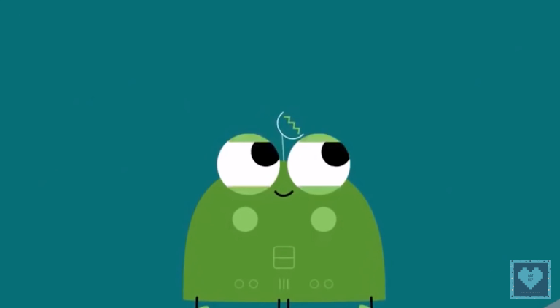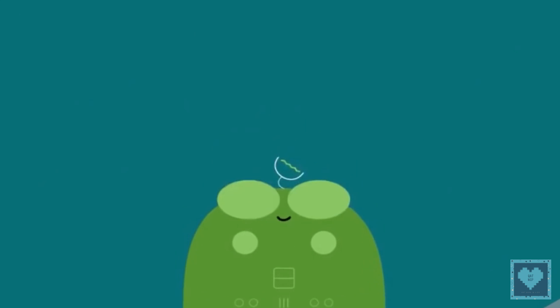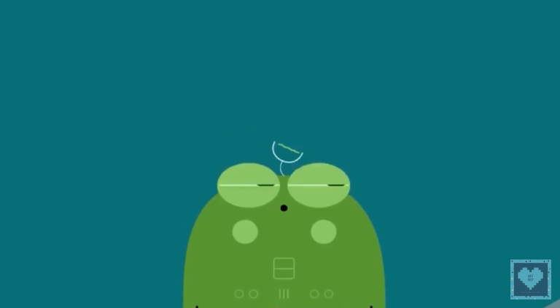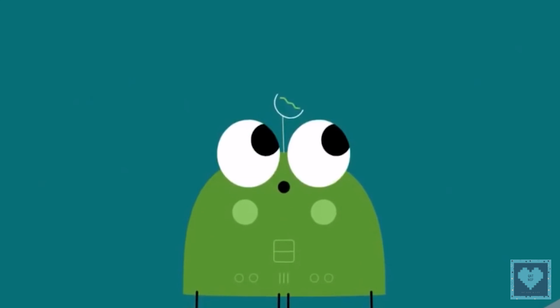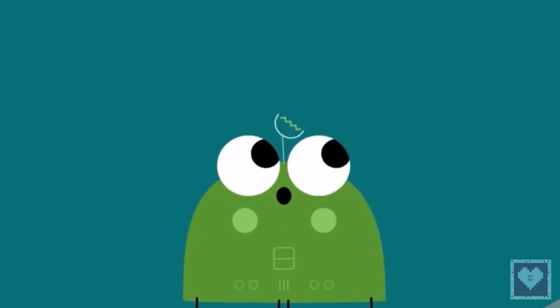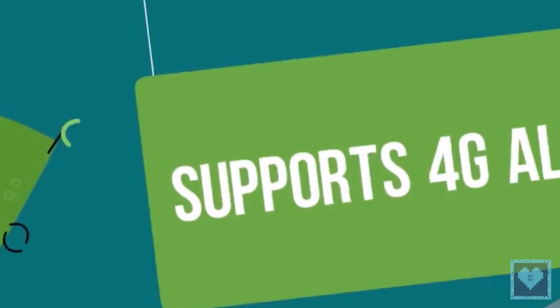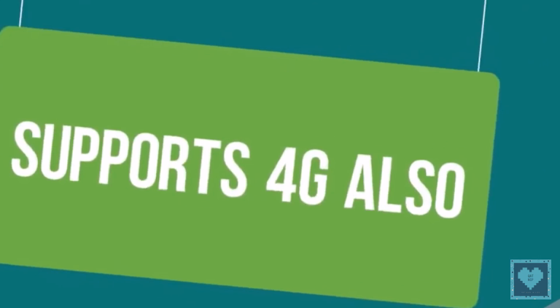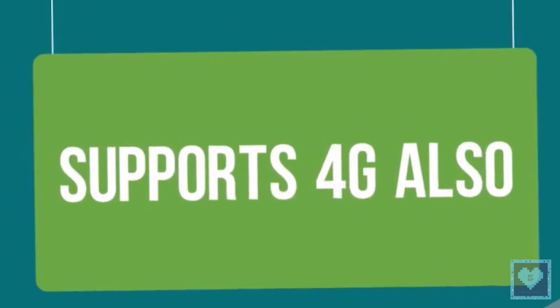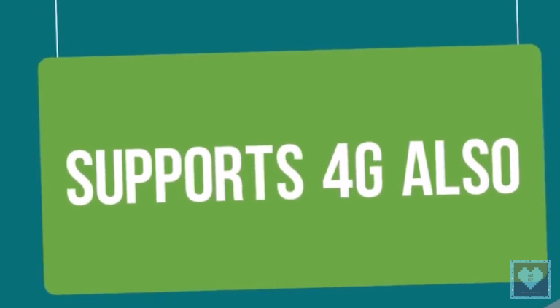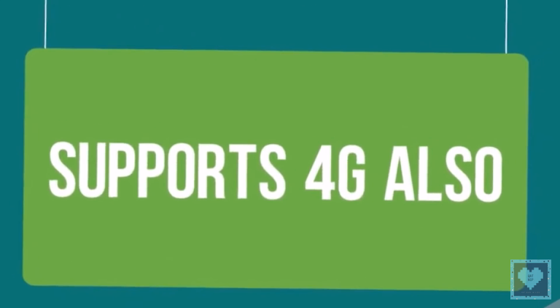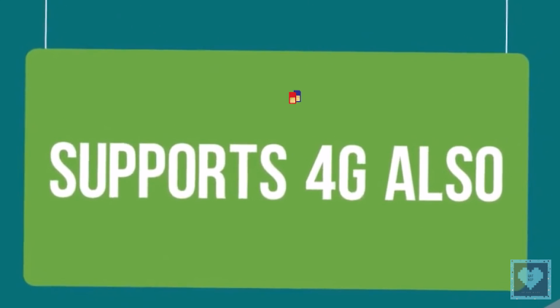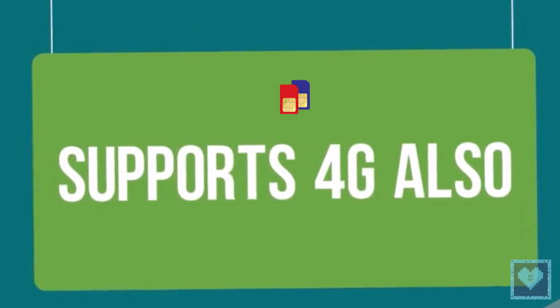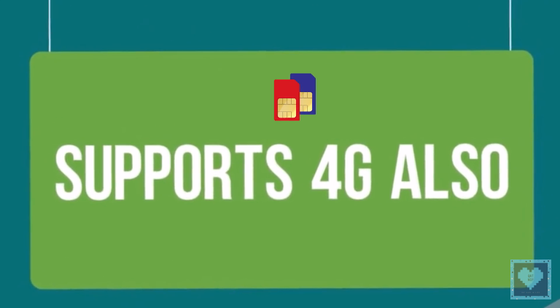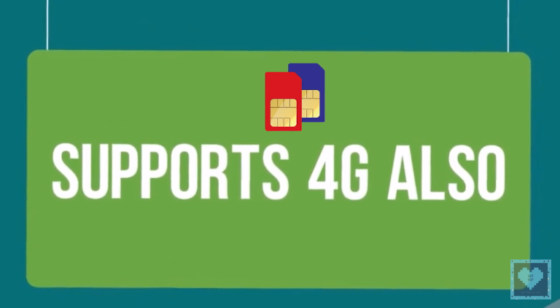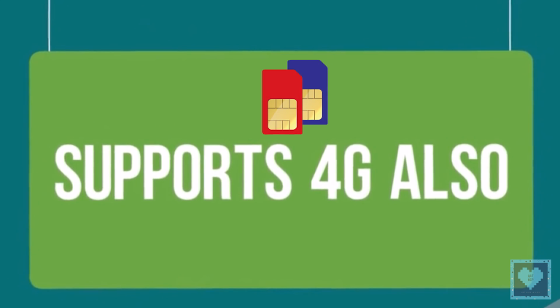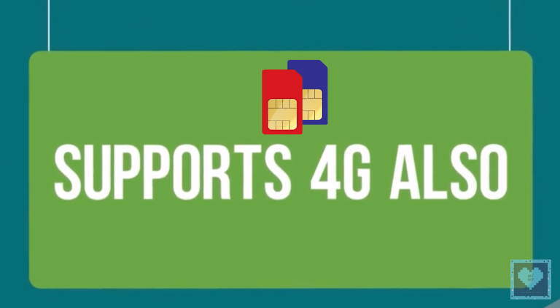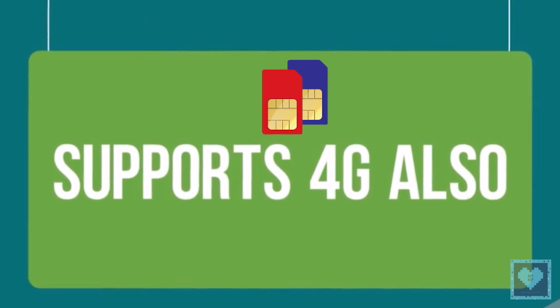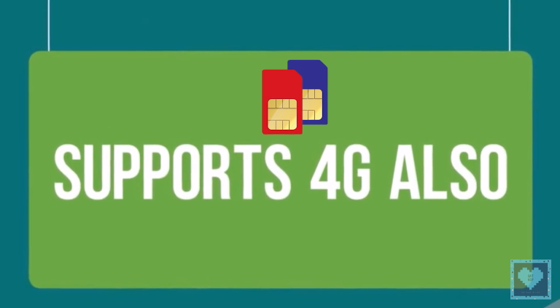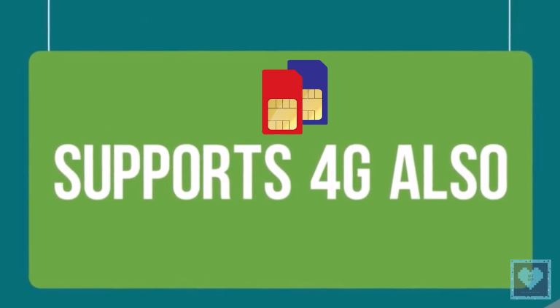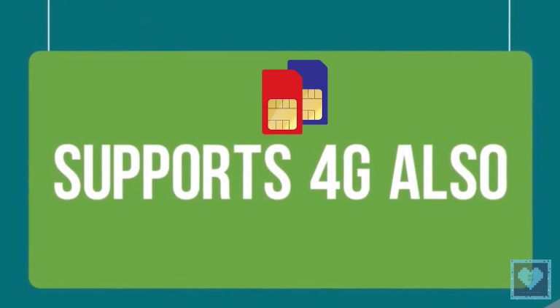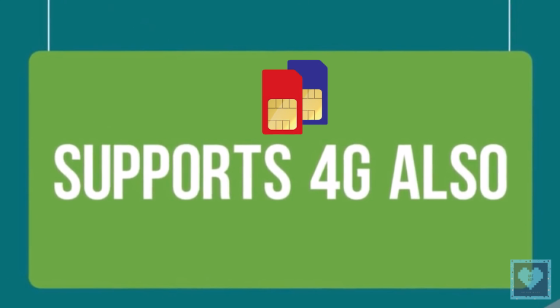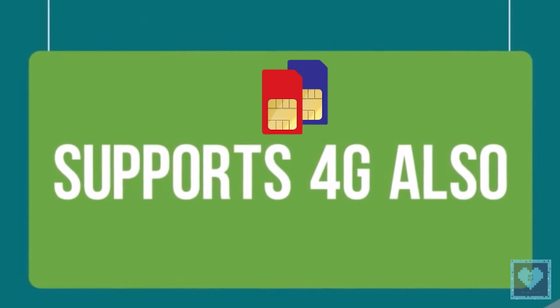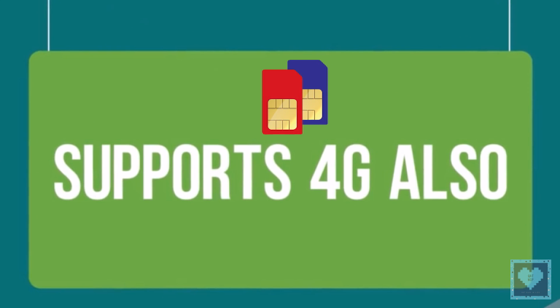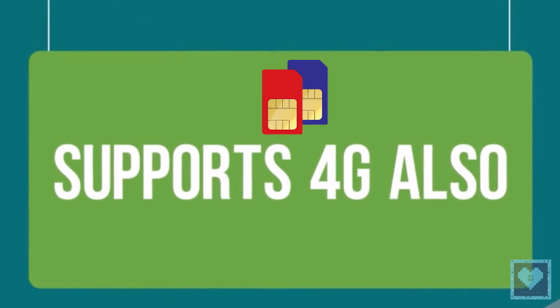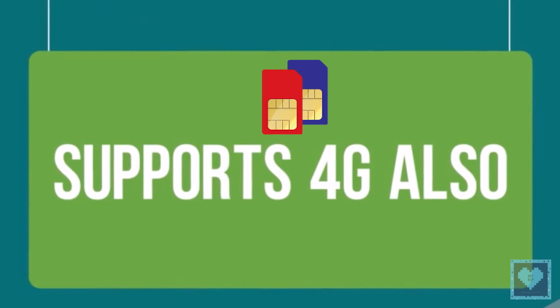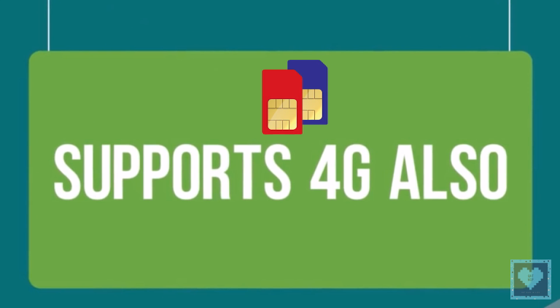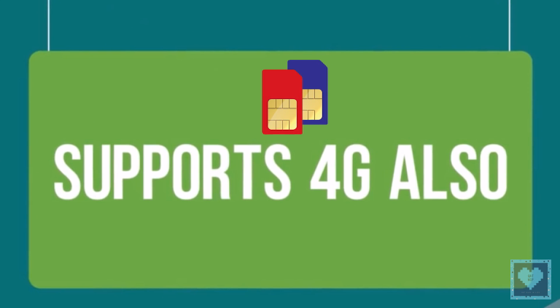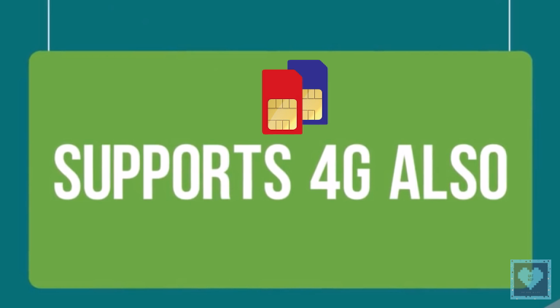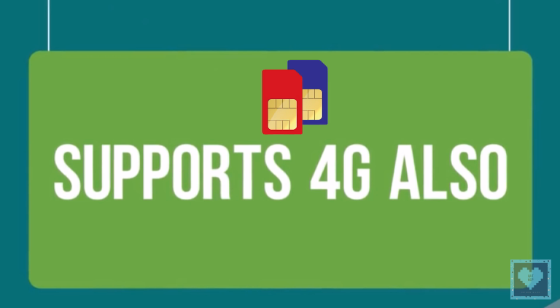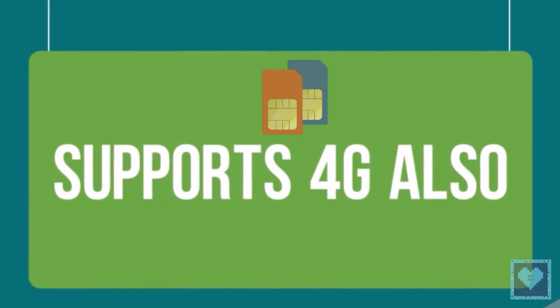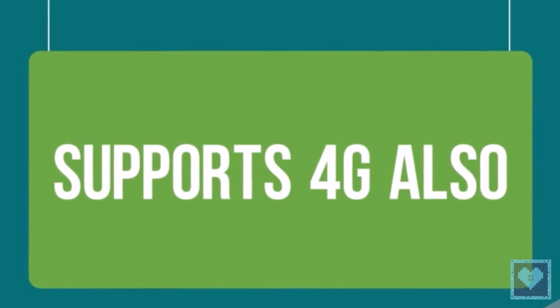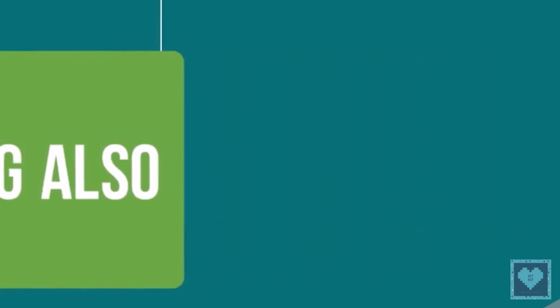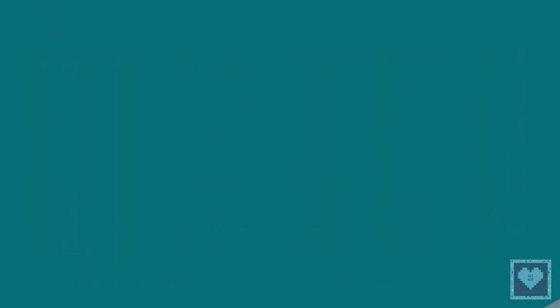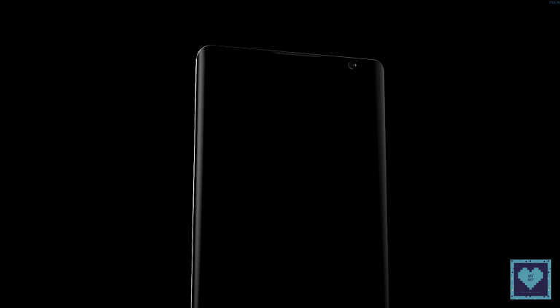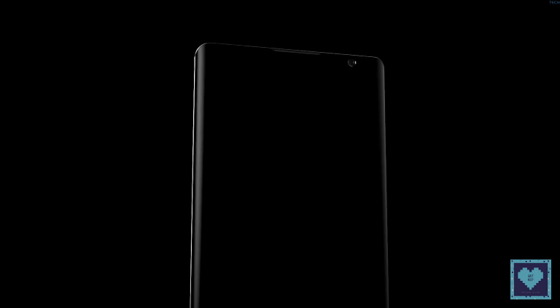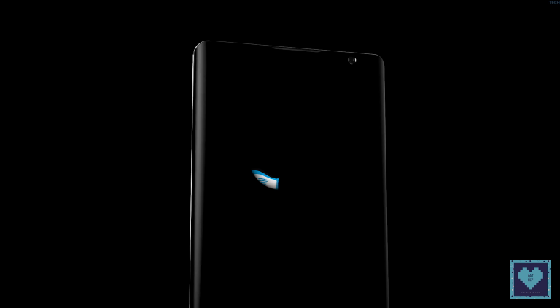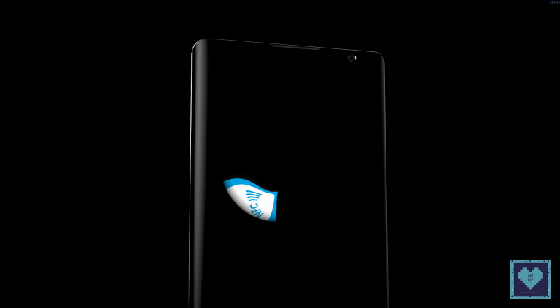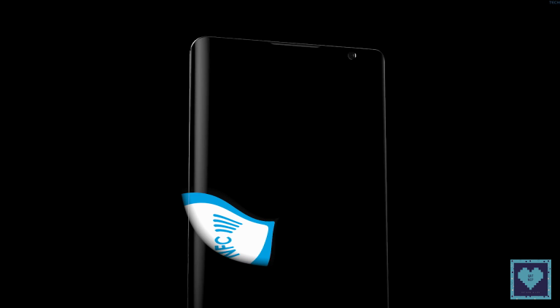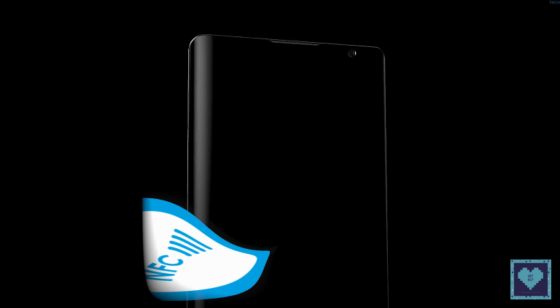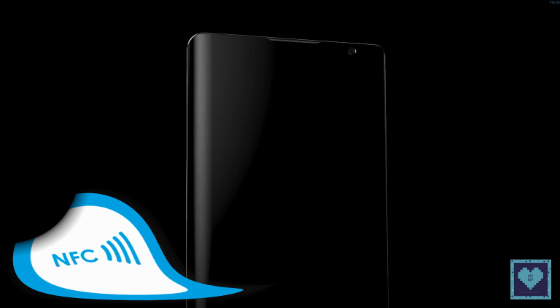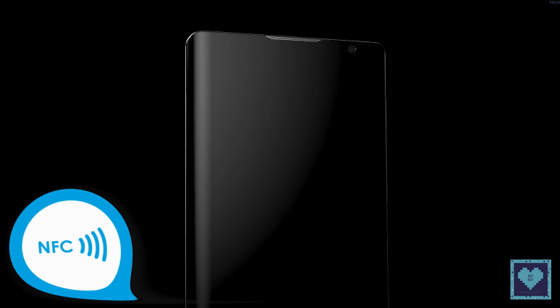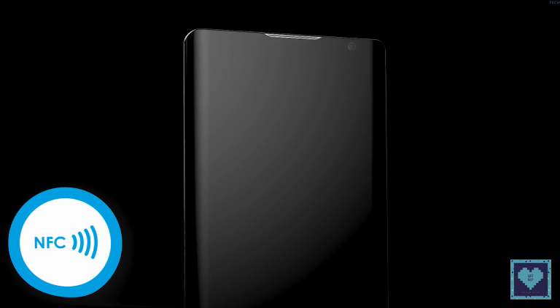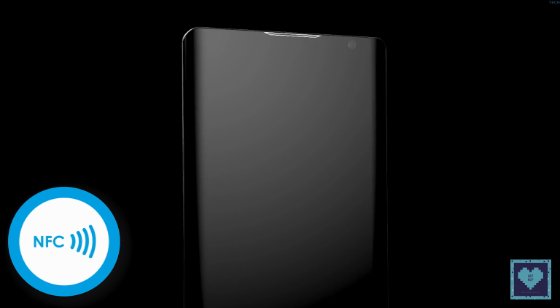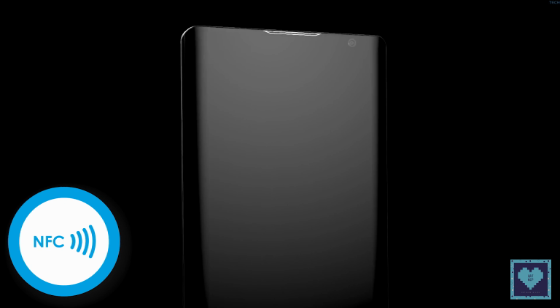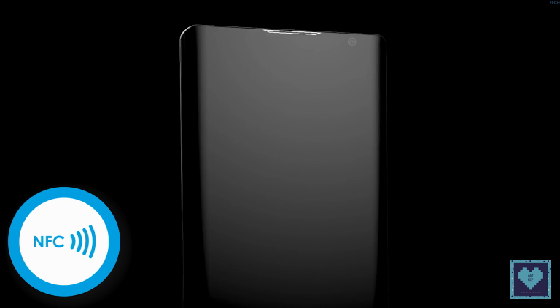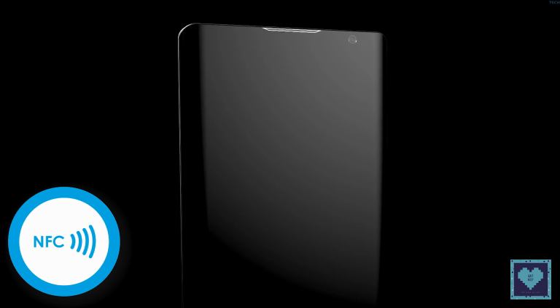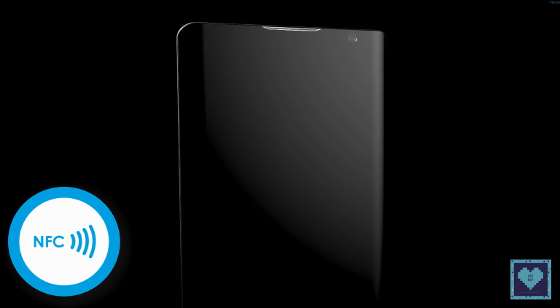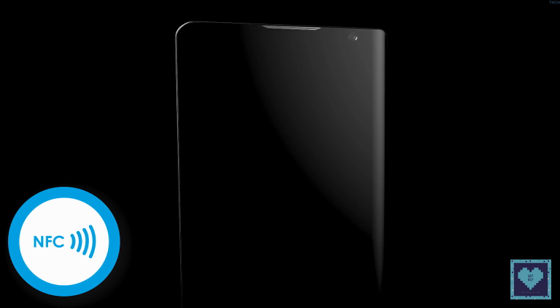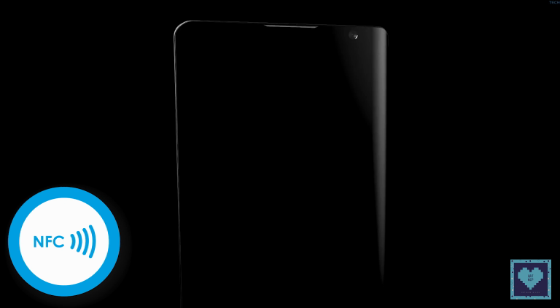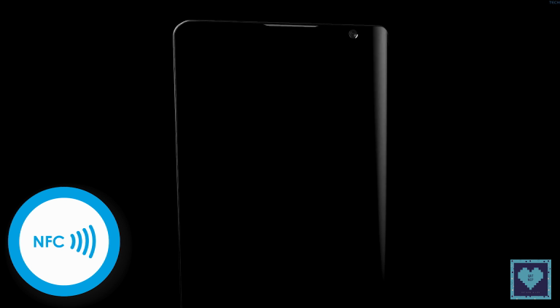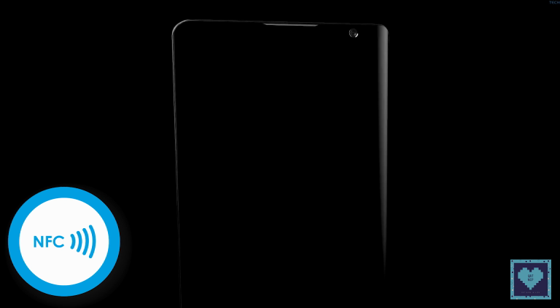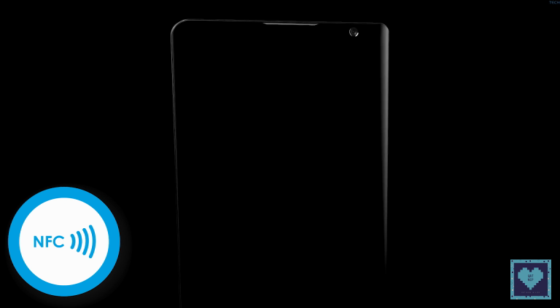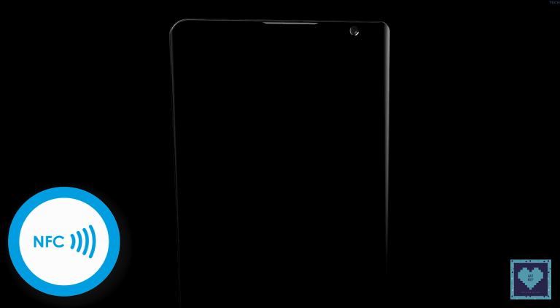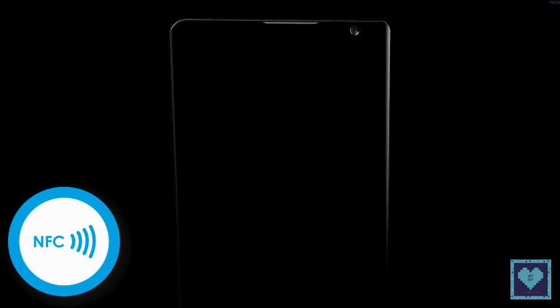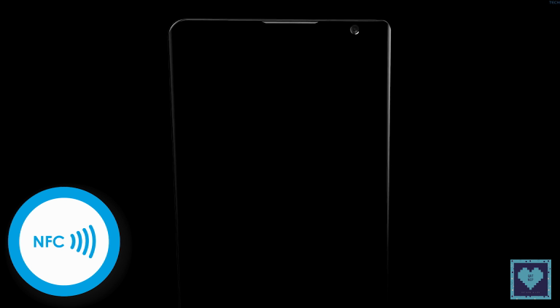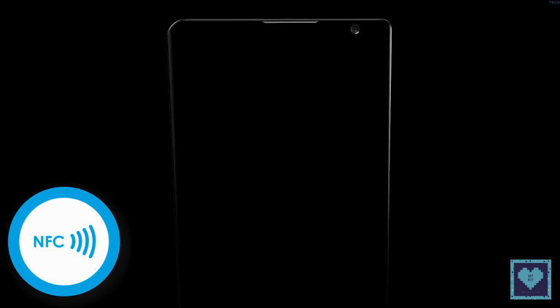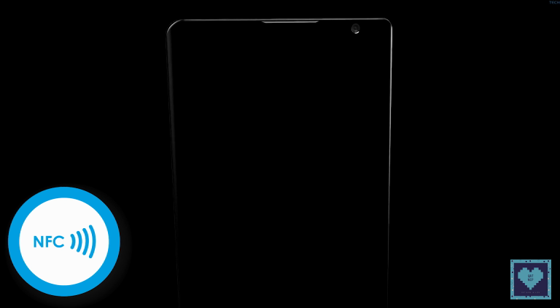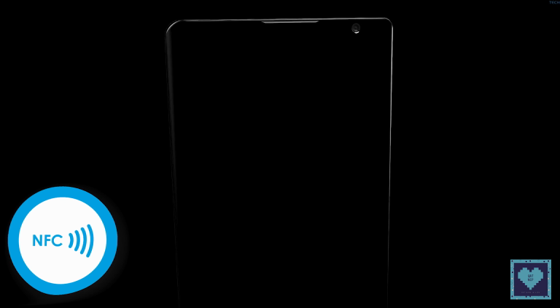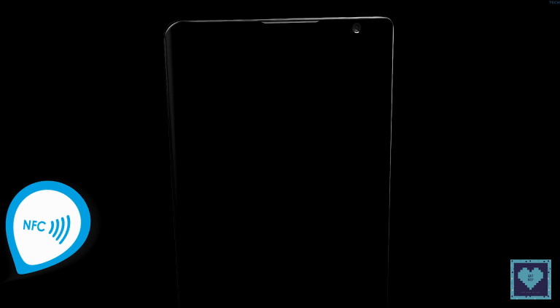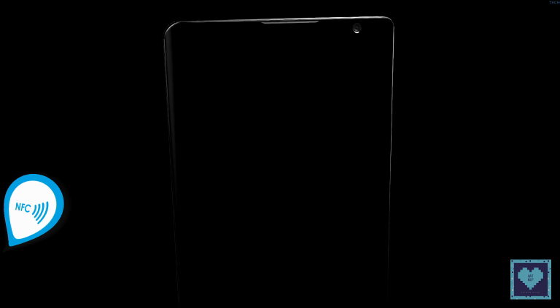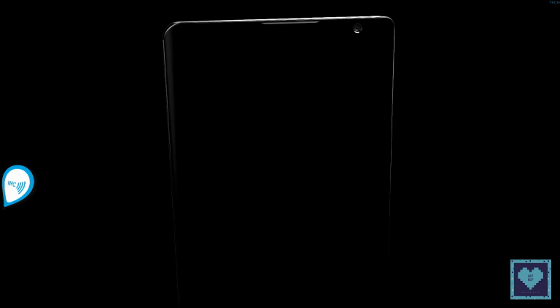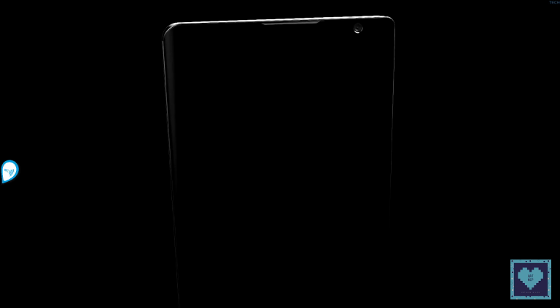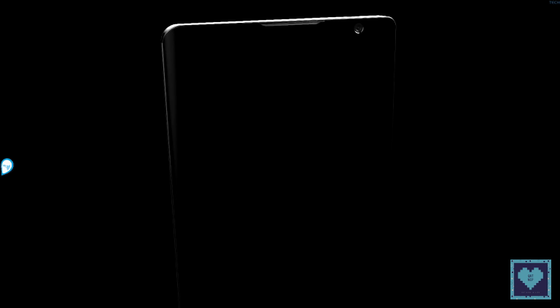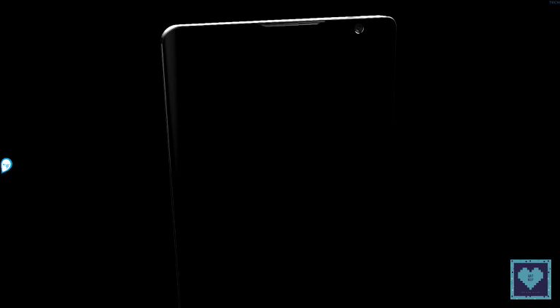It will be a dual-SIM smartphone and connectivity options will remain standard with NFC included for facilitating different payment options.